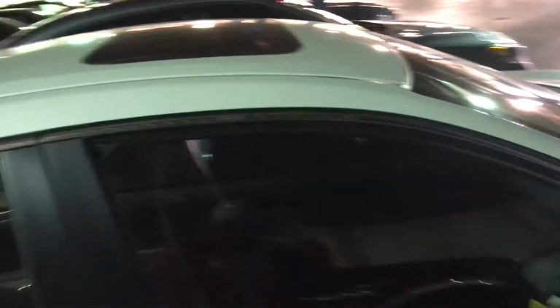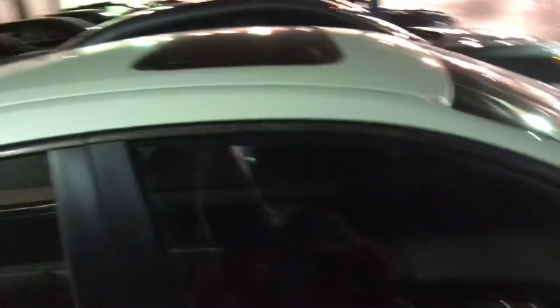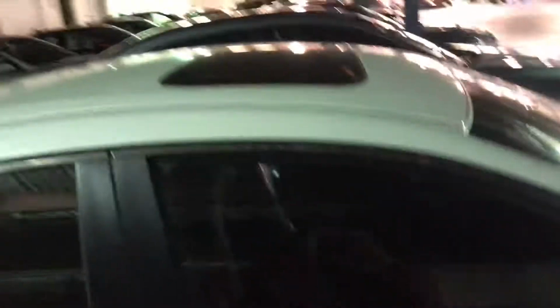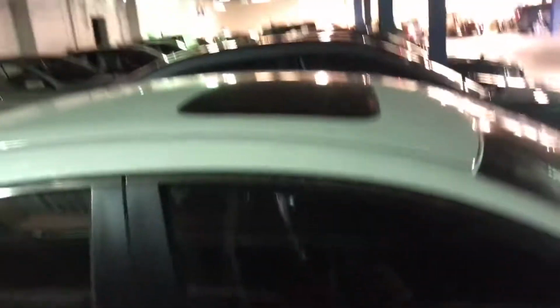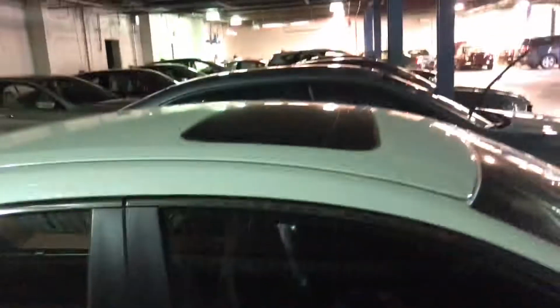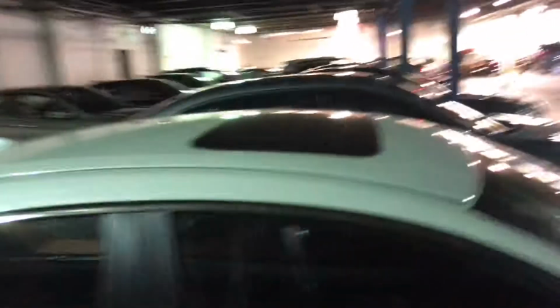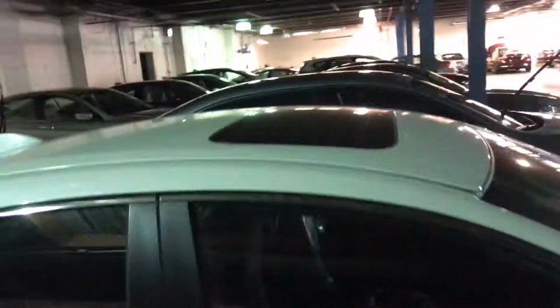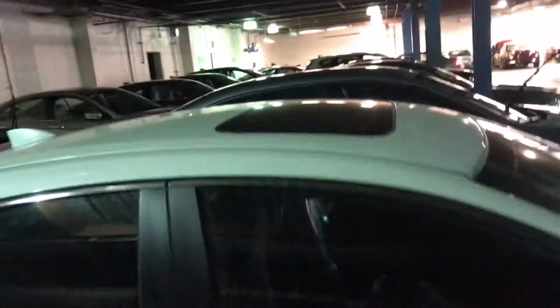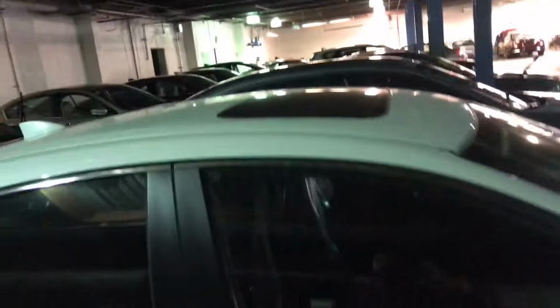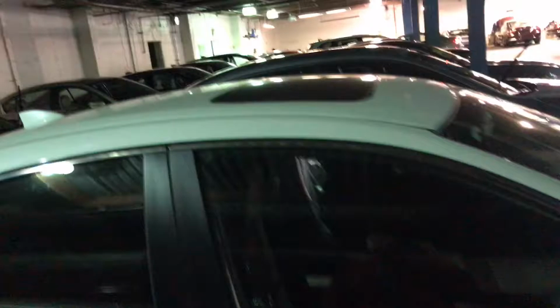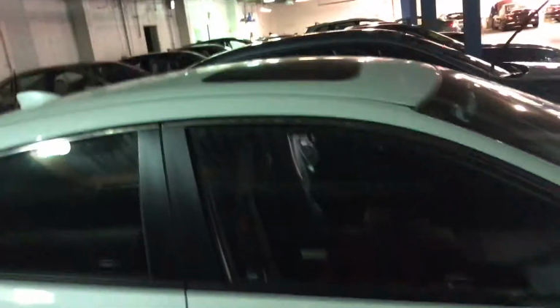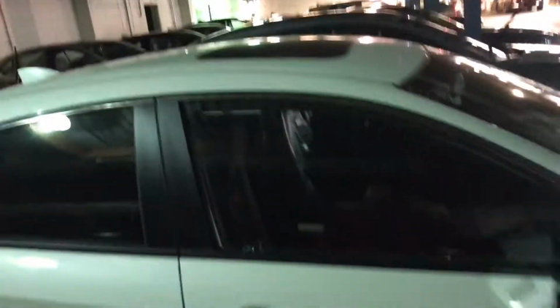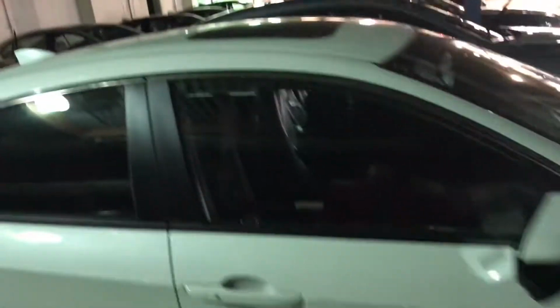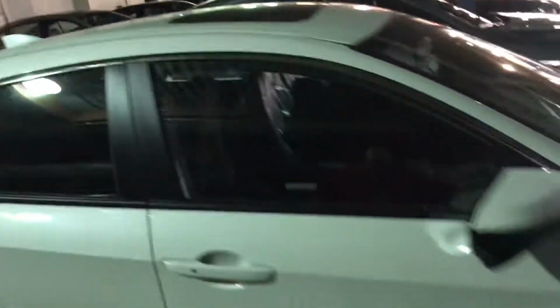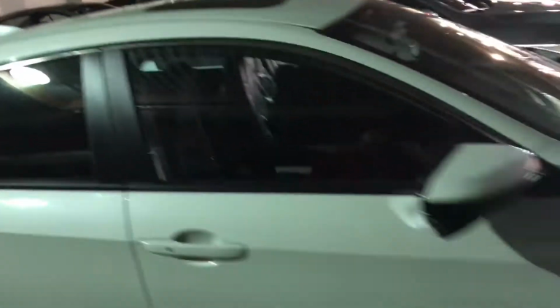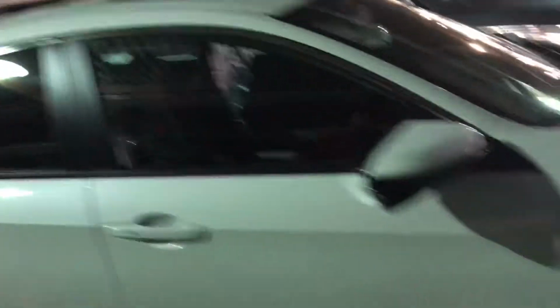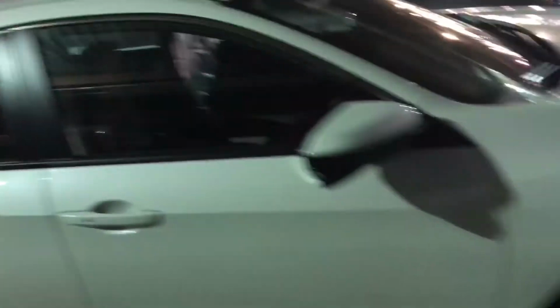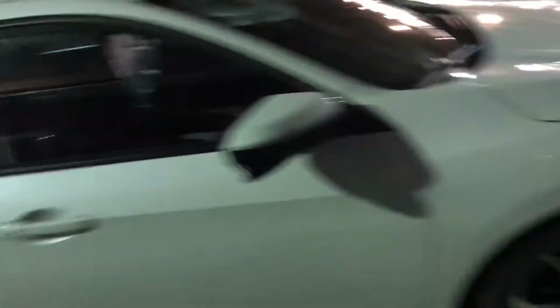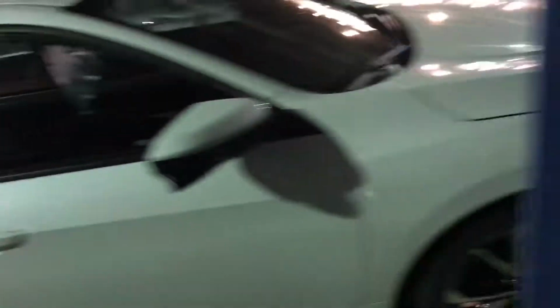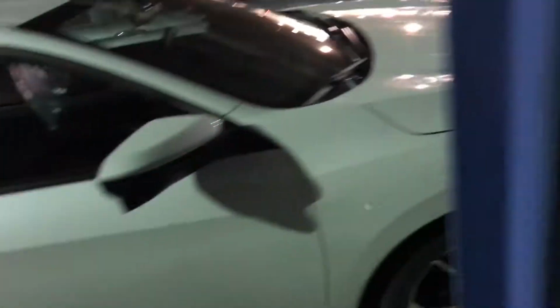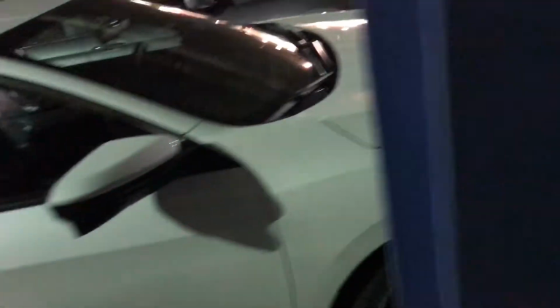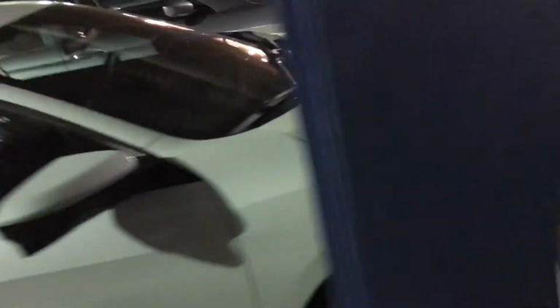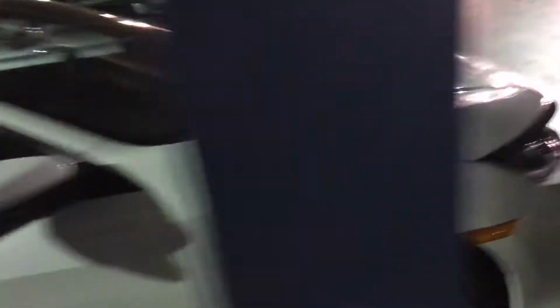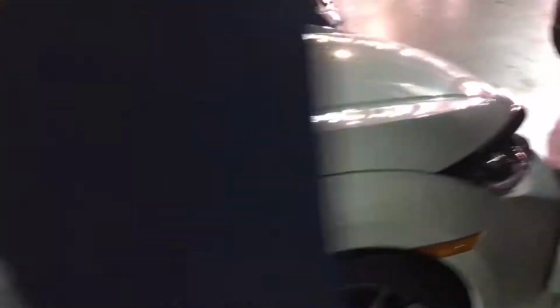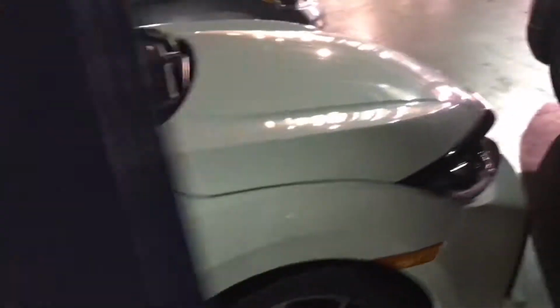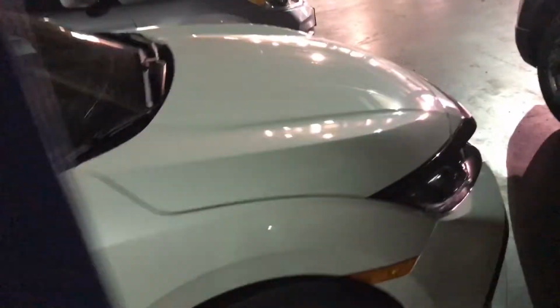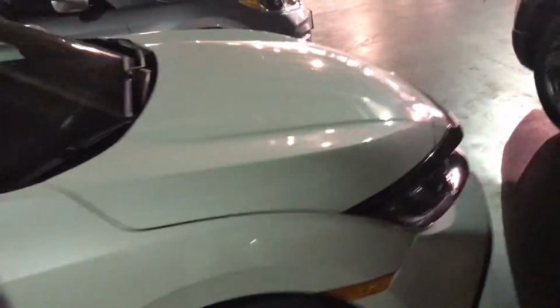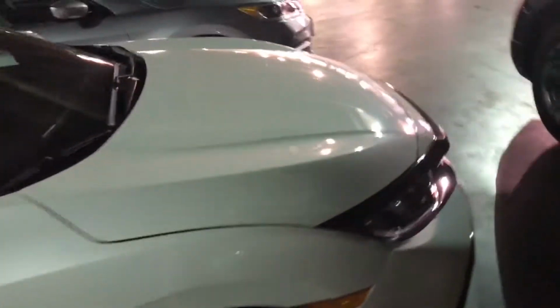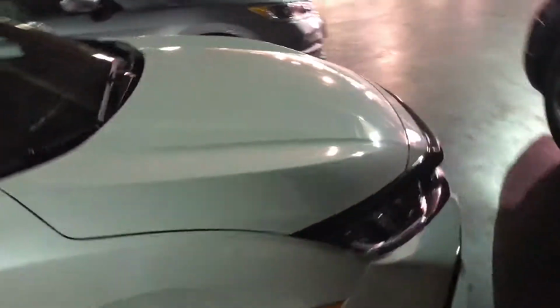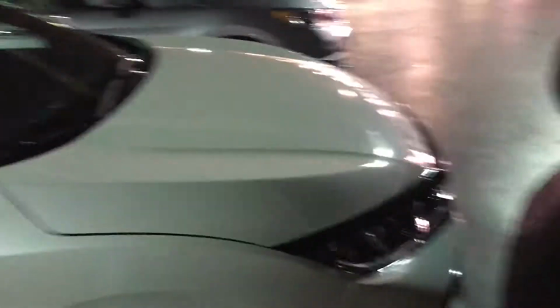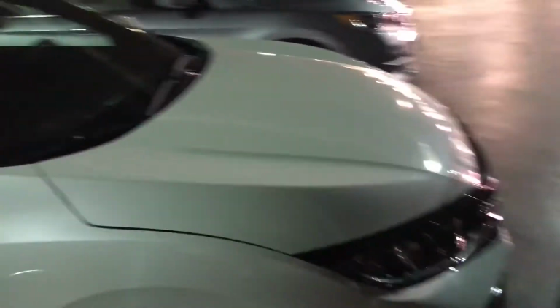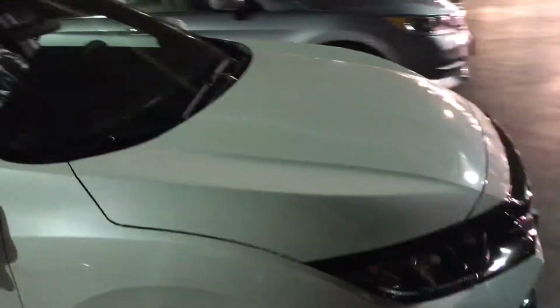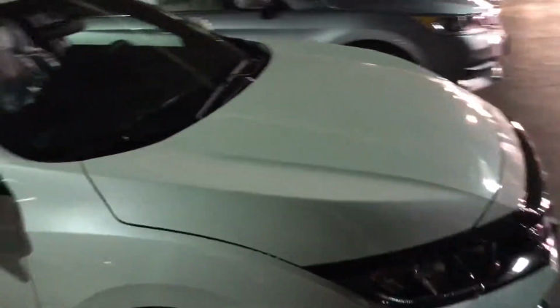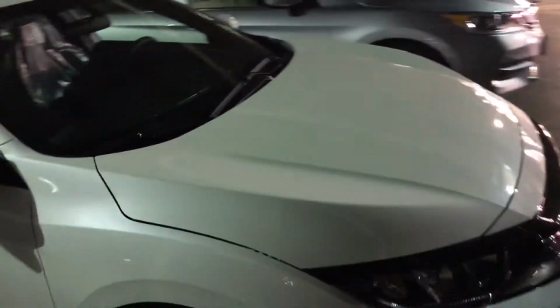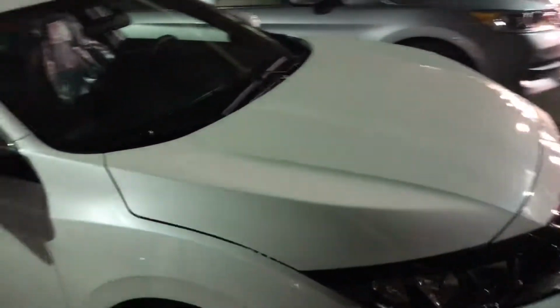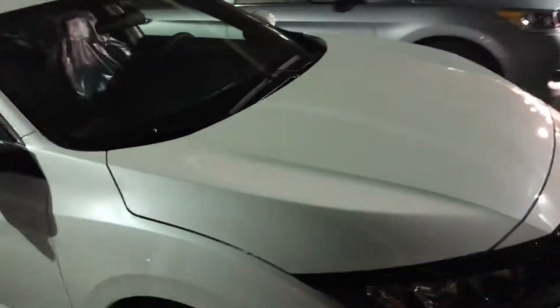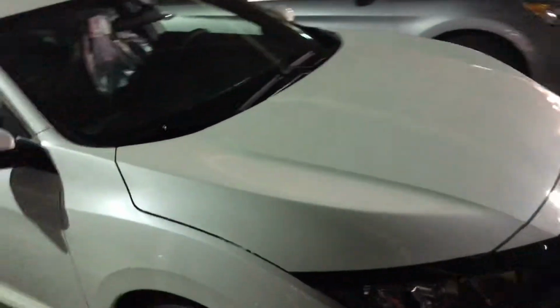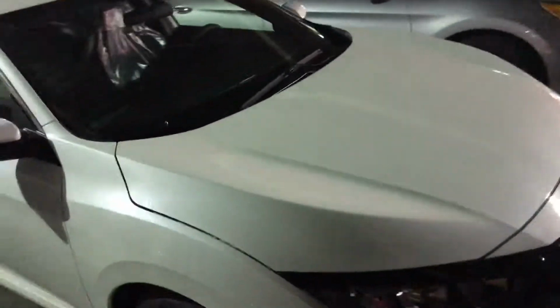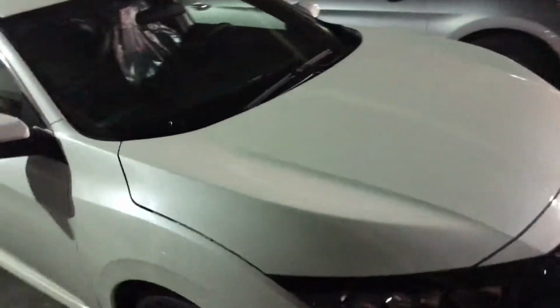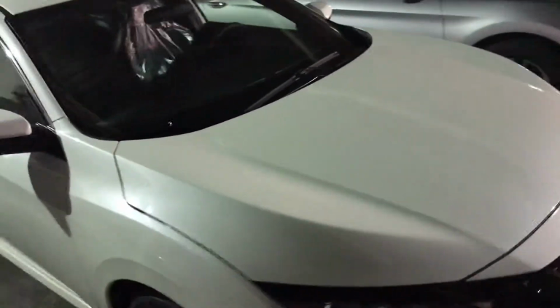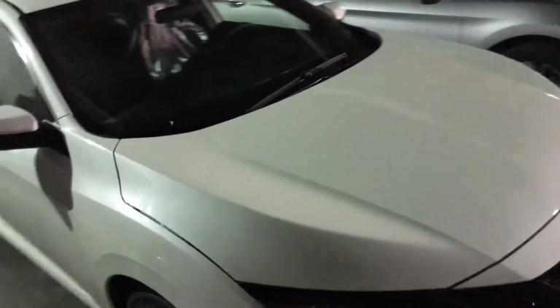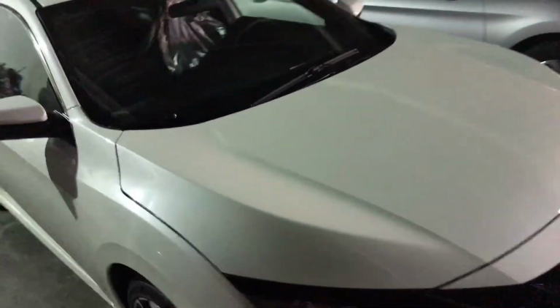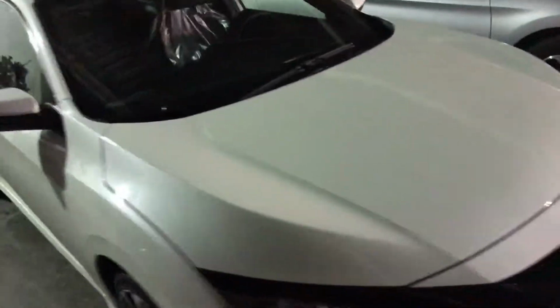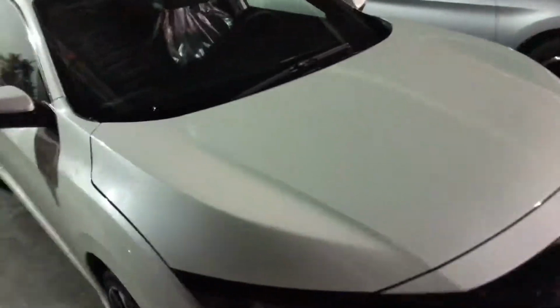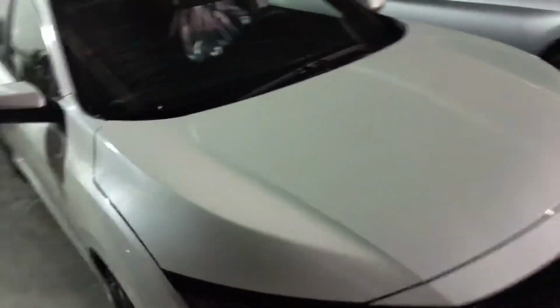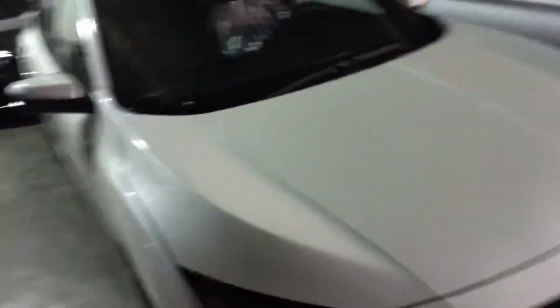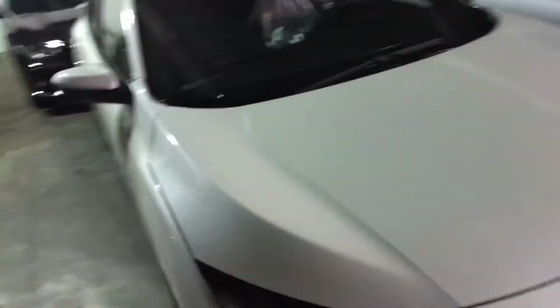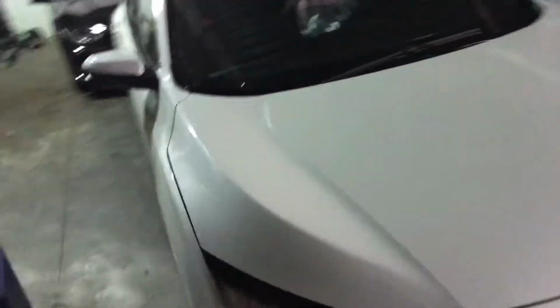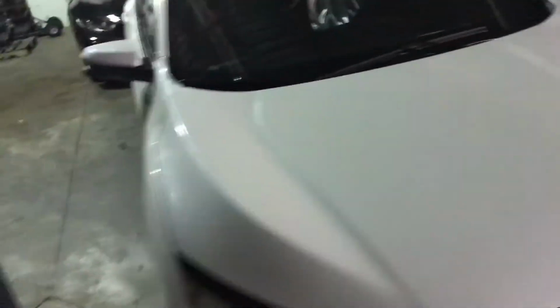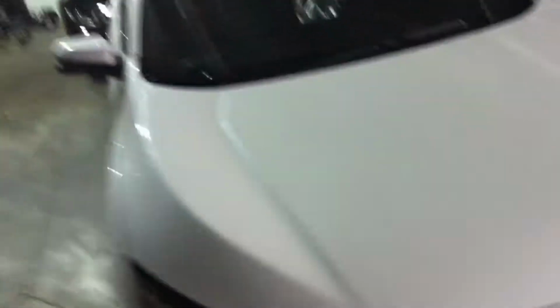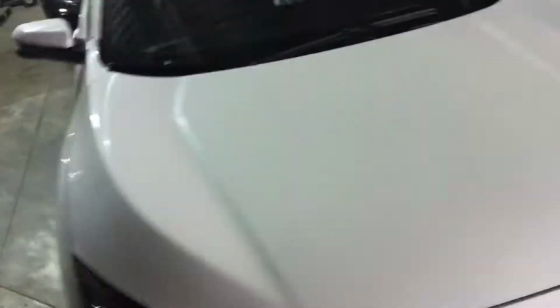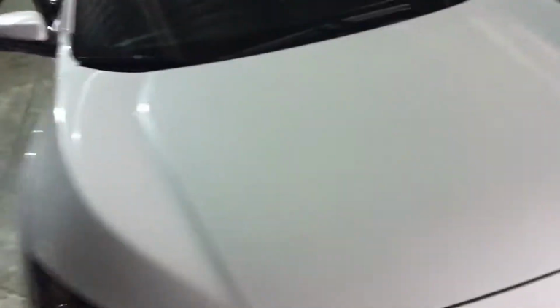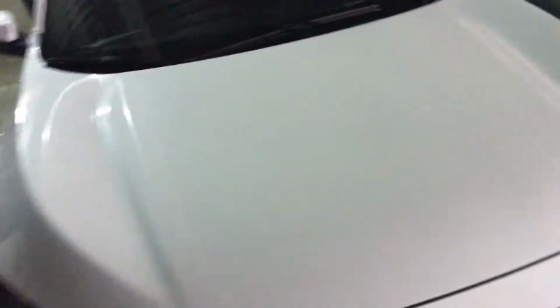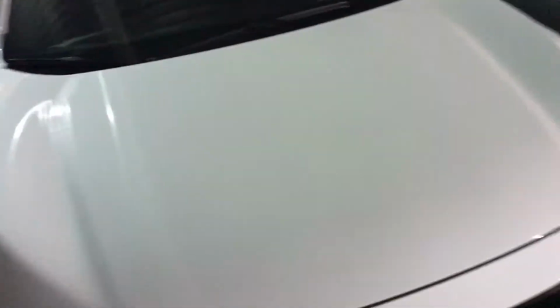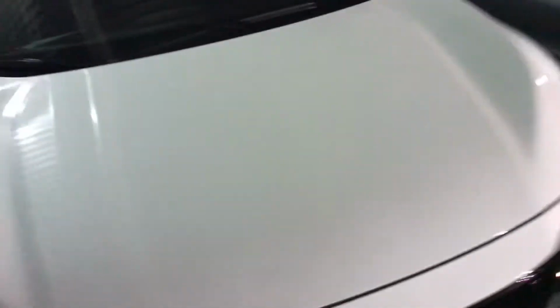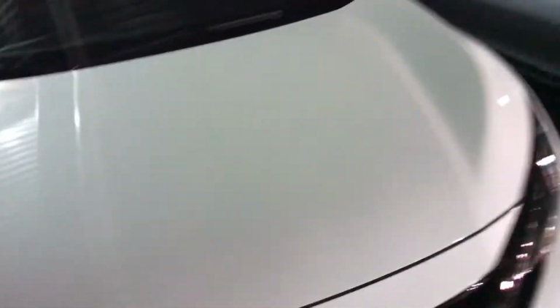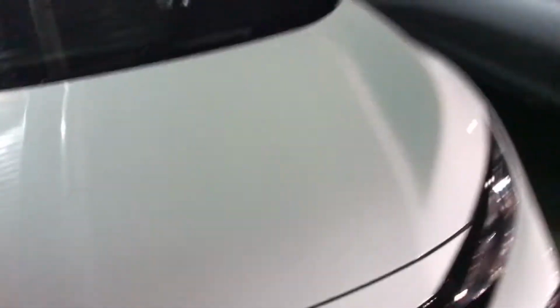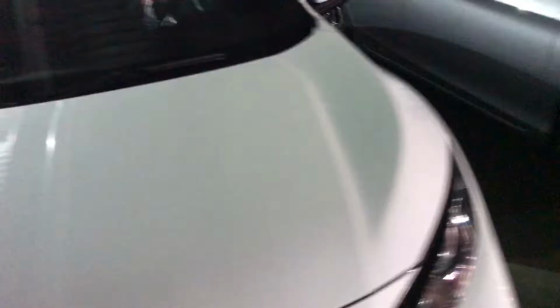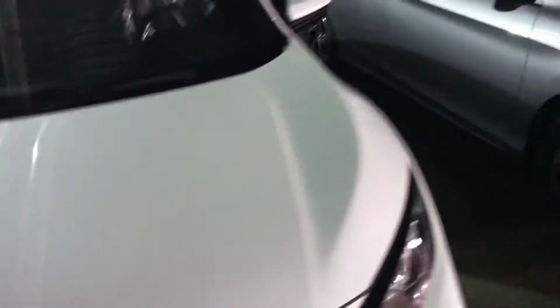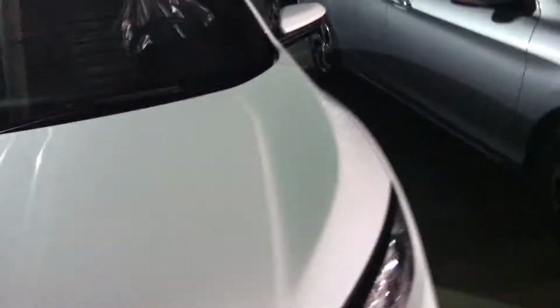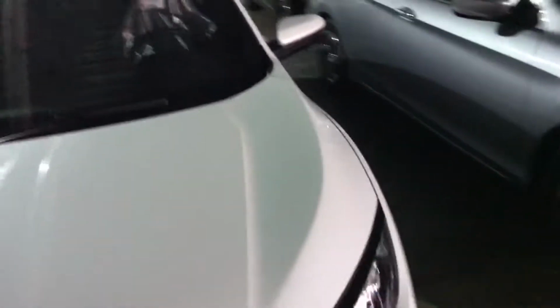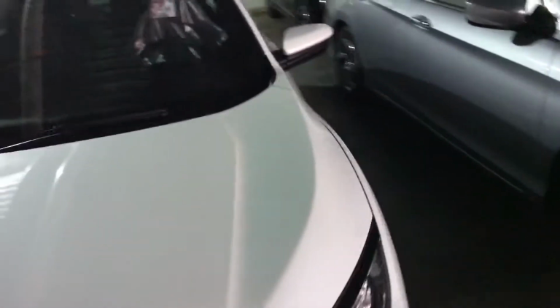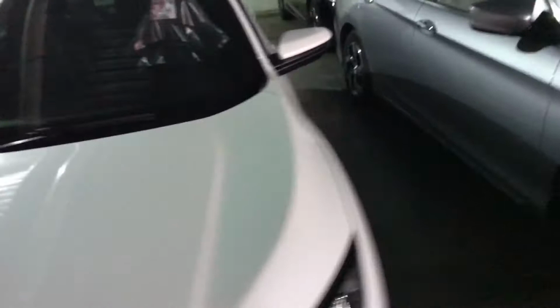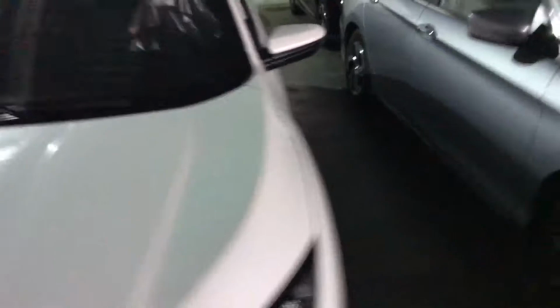It does come with a moonroof and push-to-start. This is the one we have here in white, as you can see — a beautiful, beautiful design.